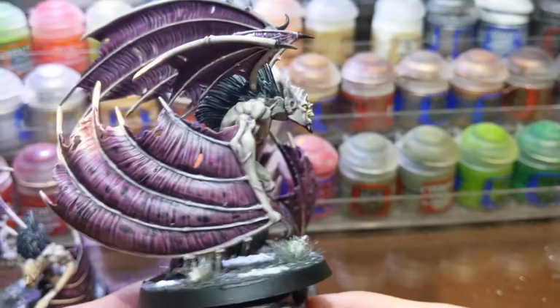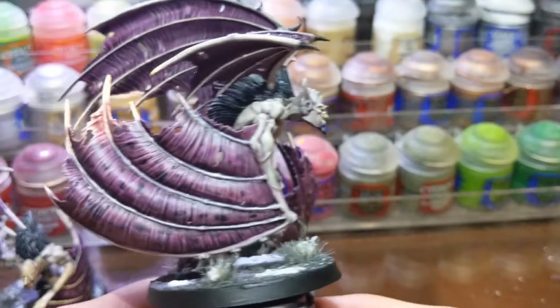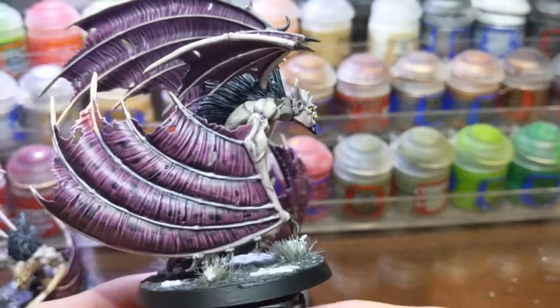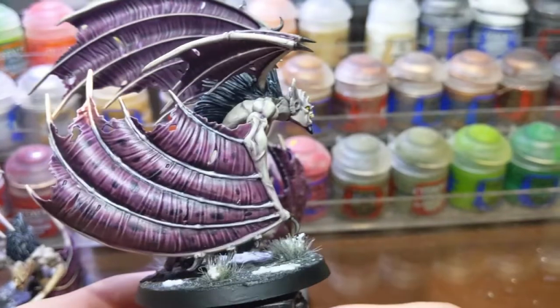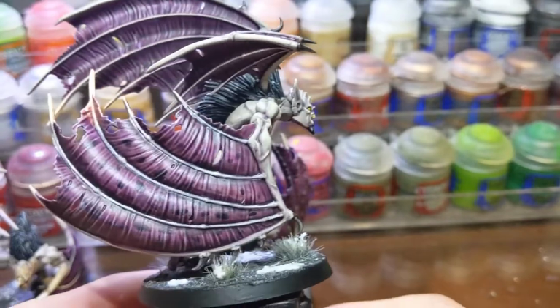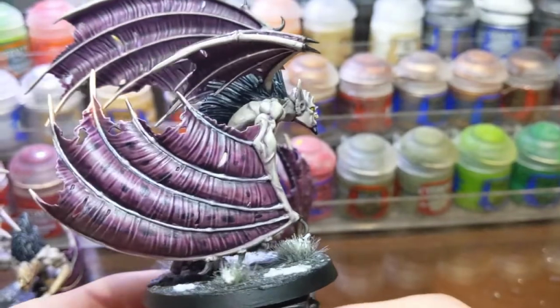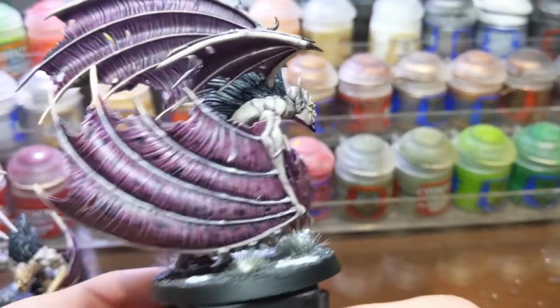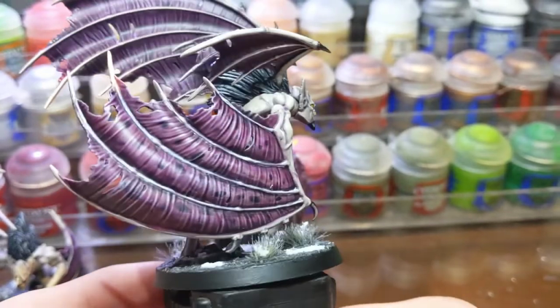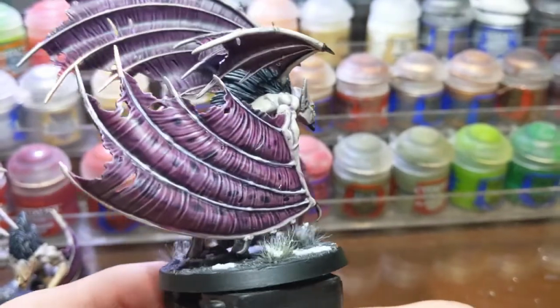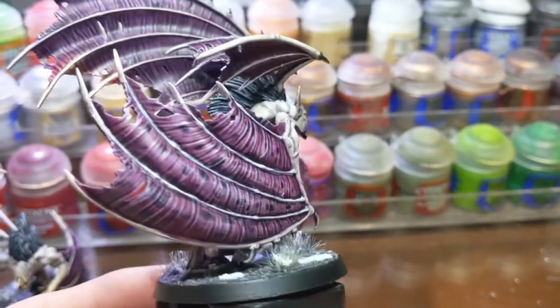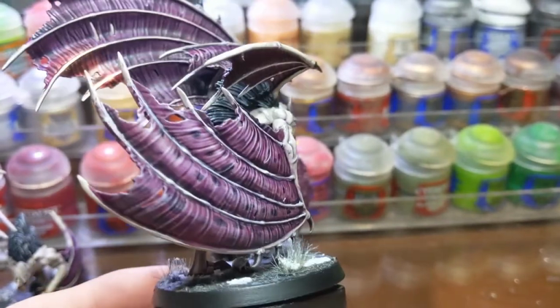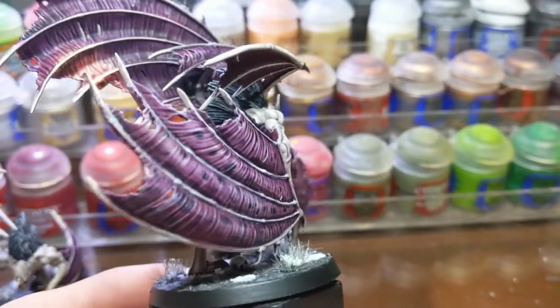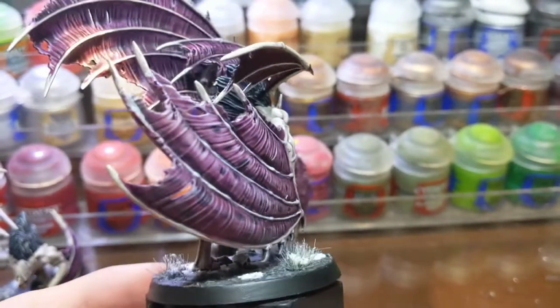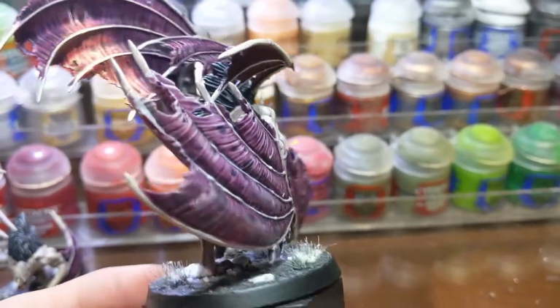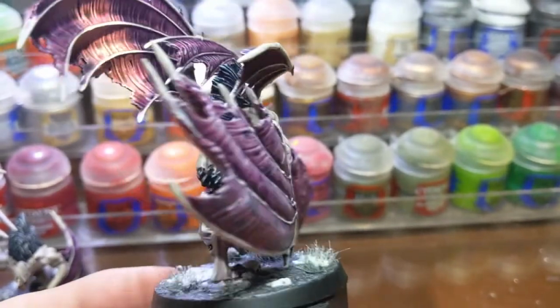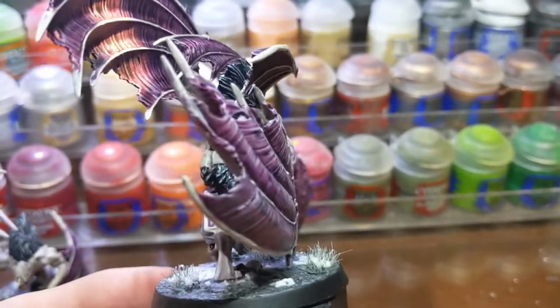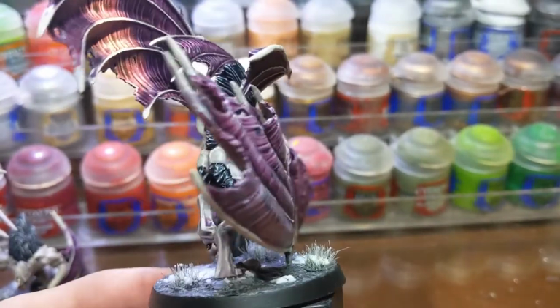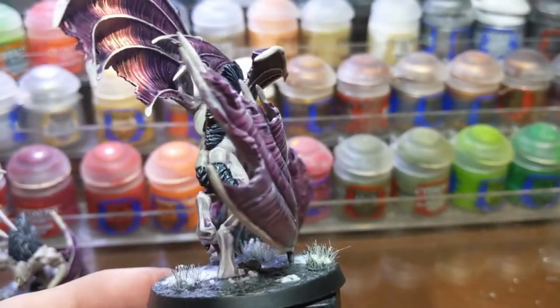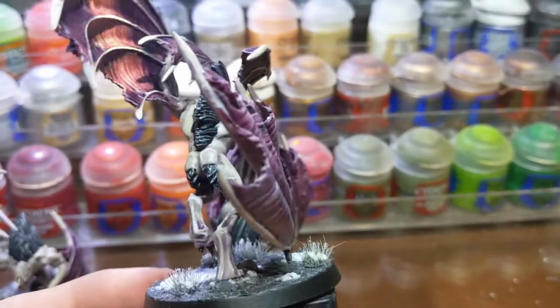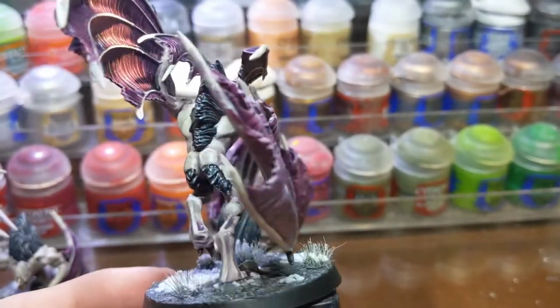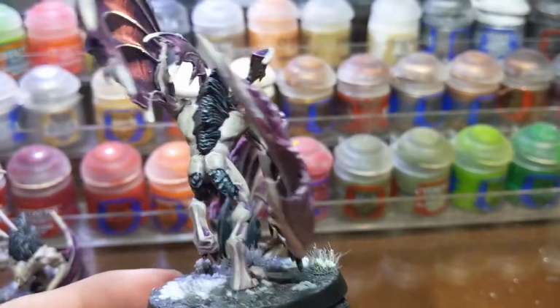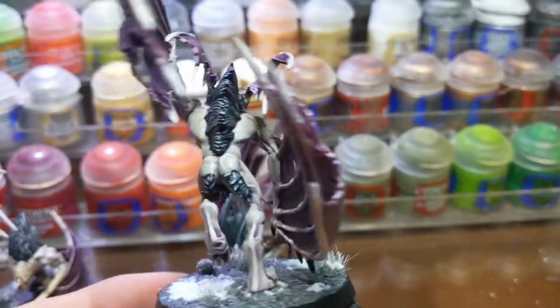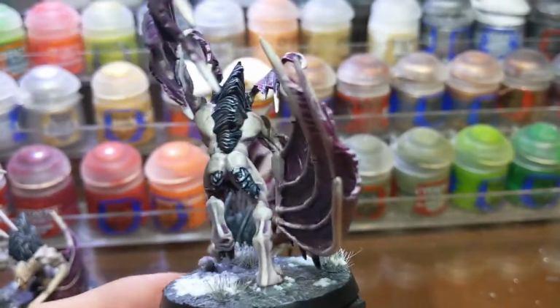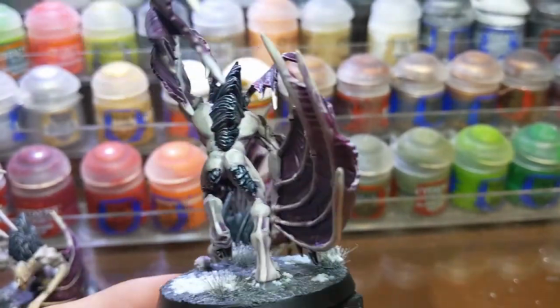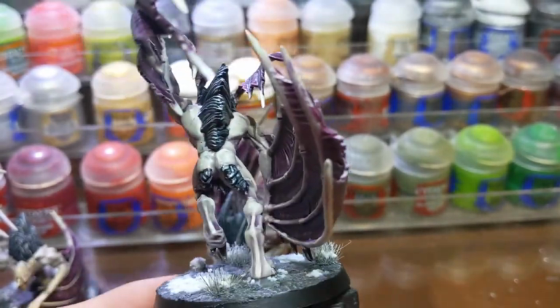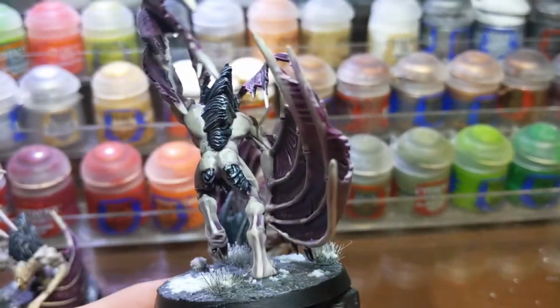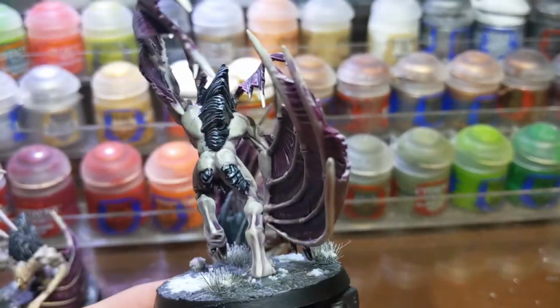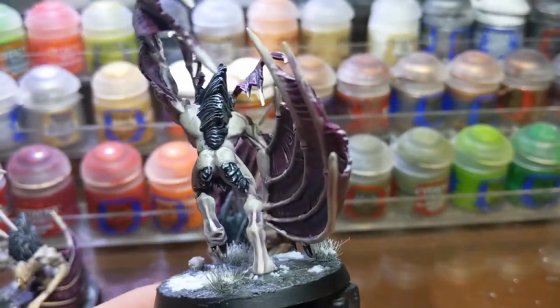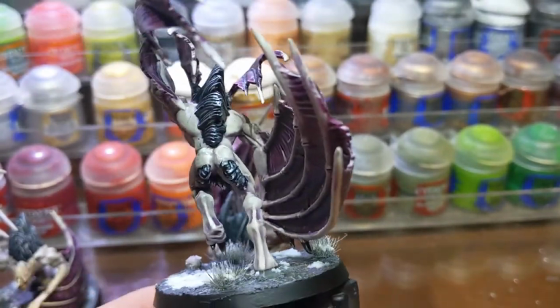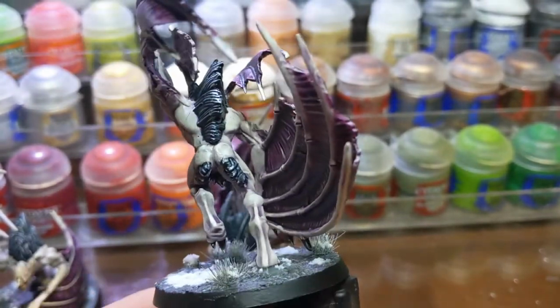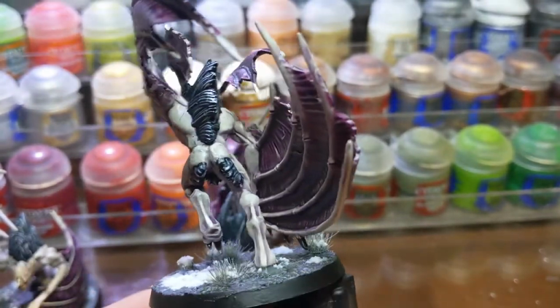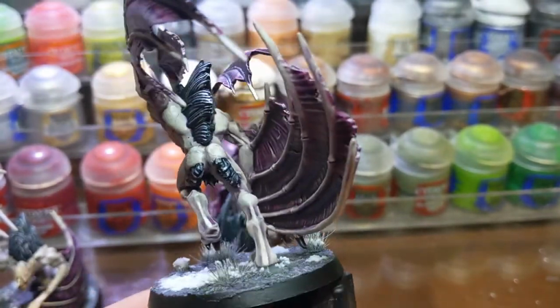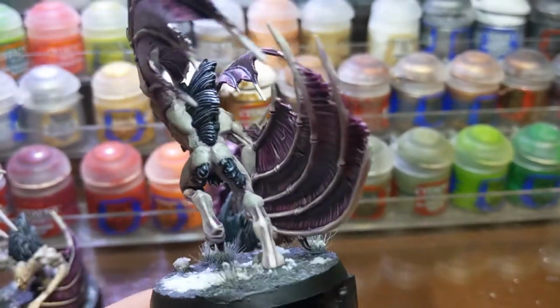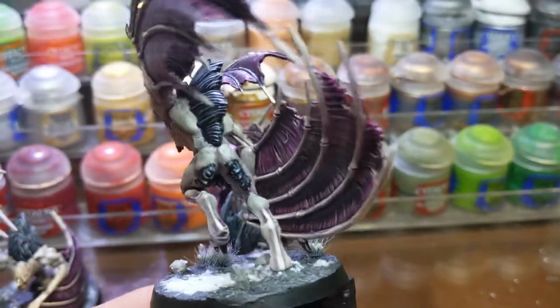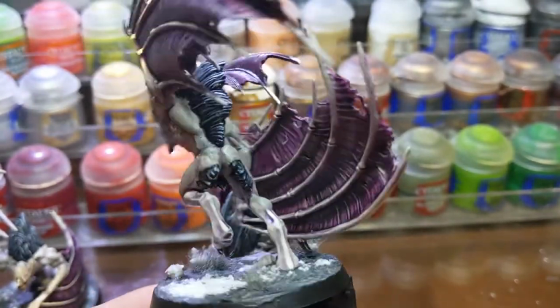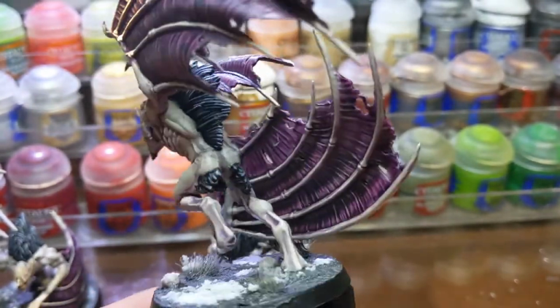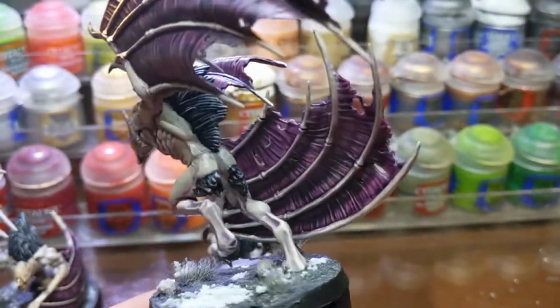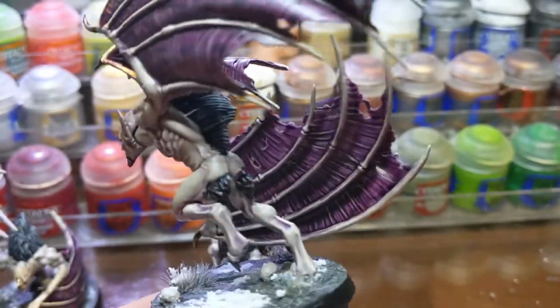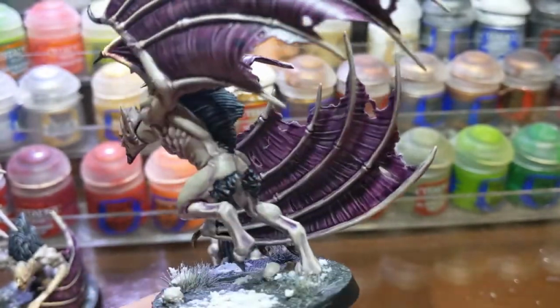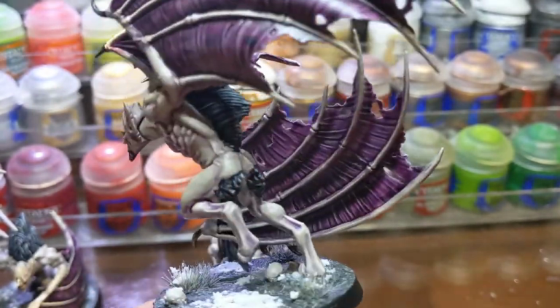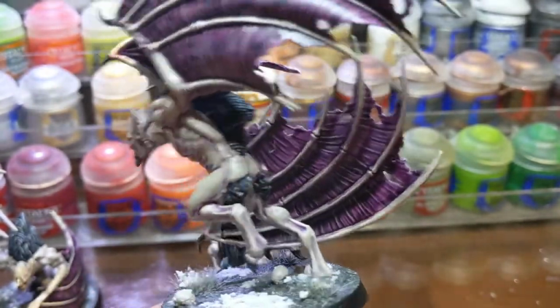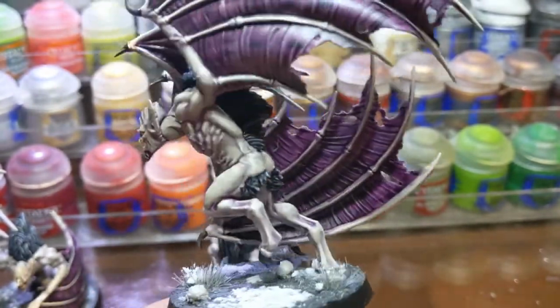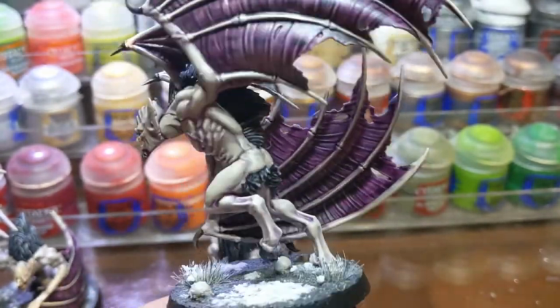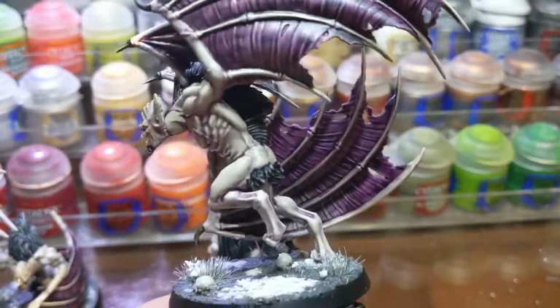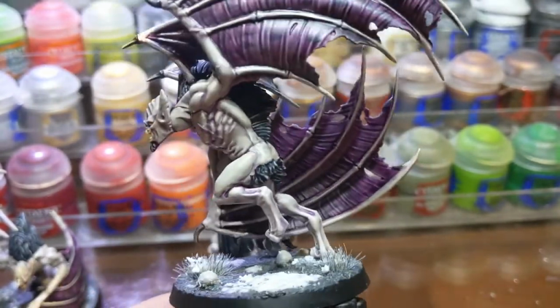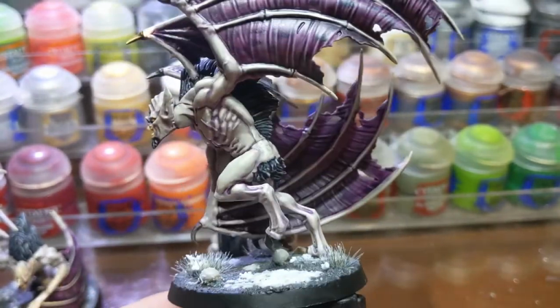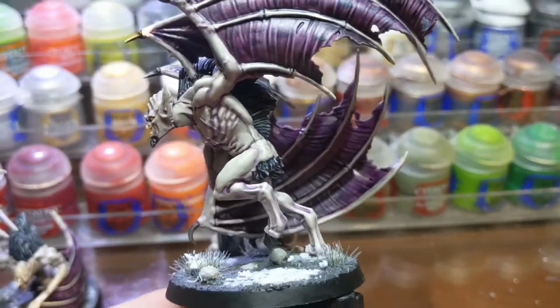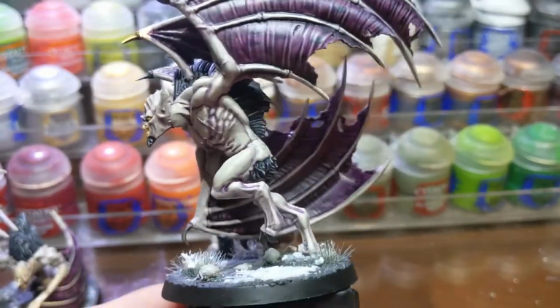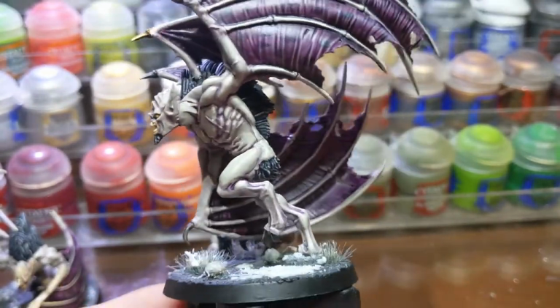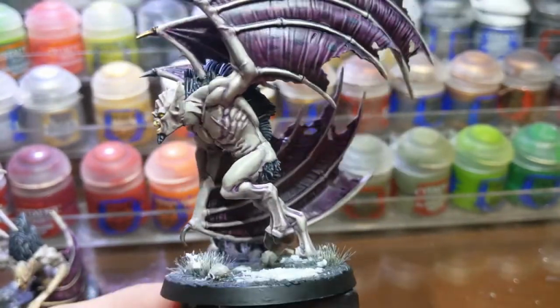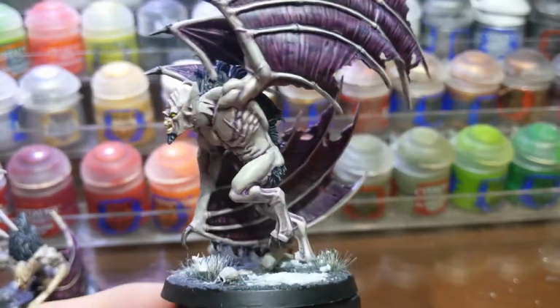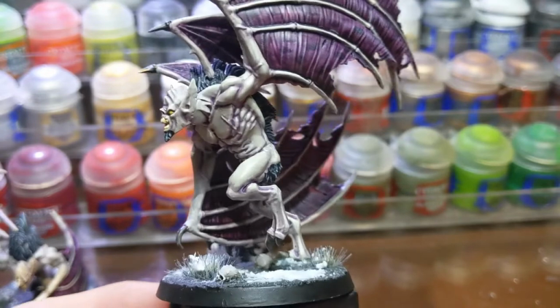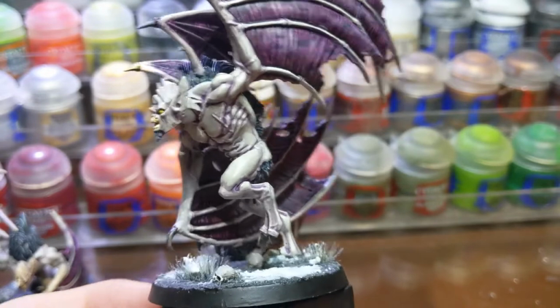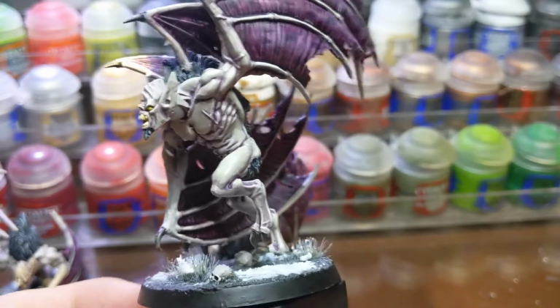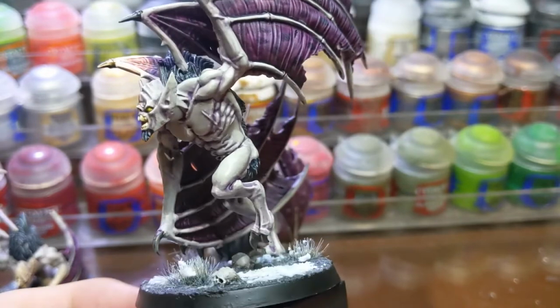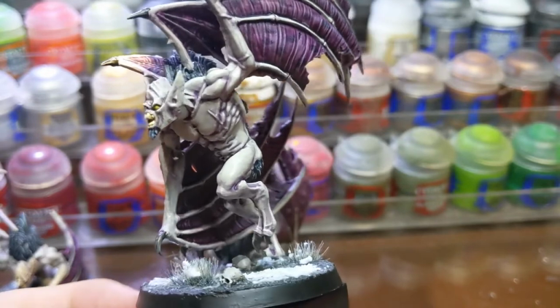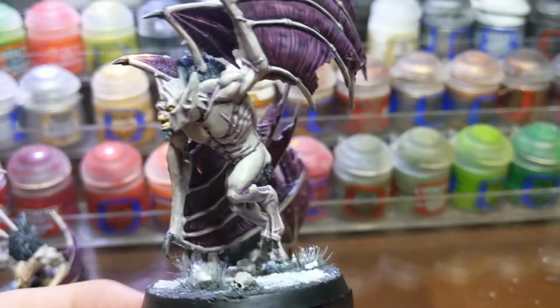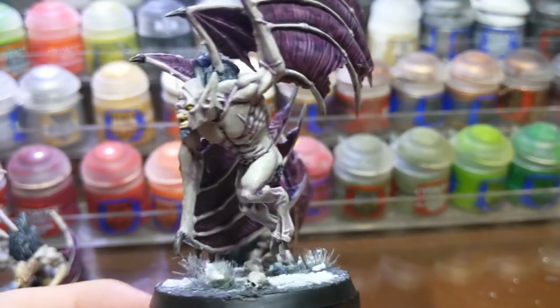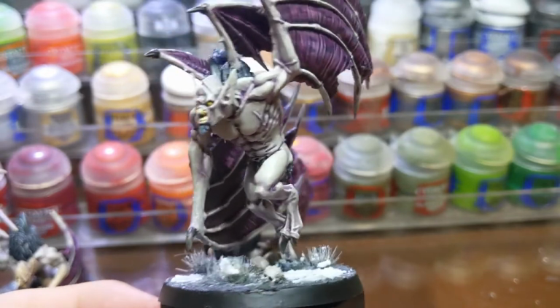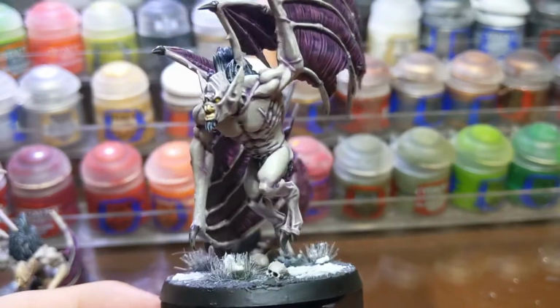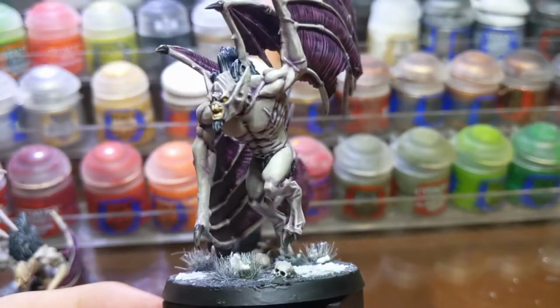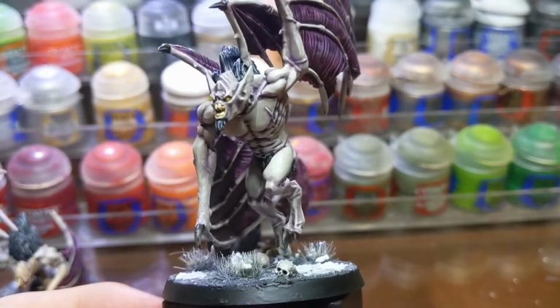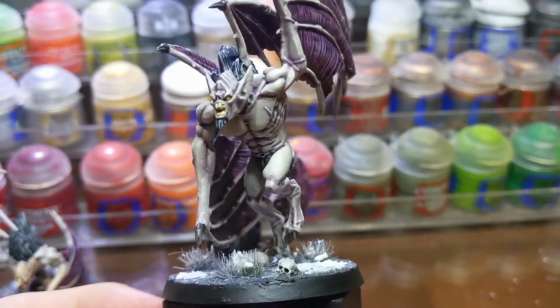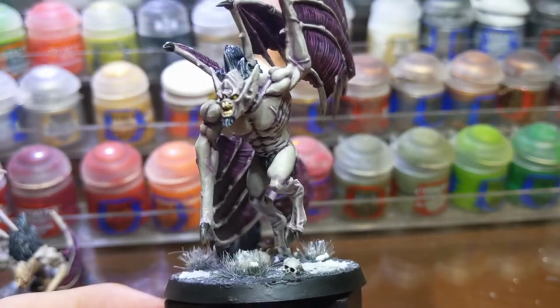Hi, in this video I will be showing you how I painted my Varghast for Warhammer Age of Sigmar.